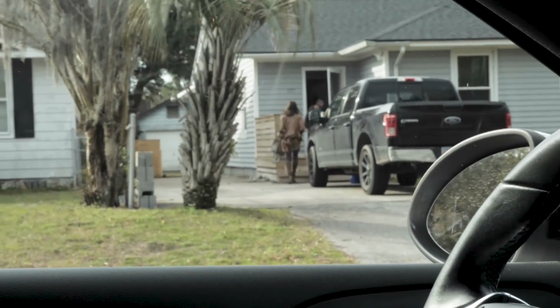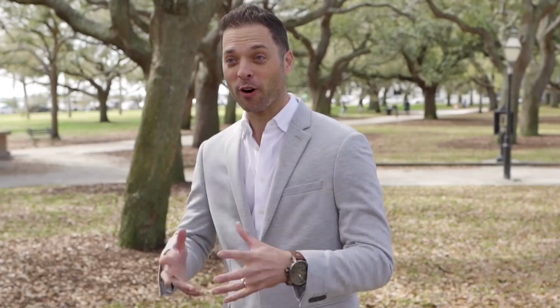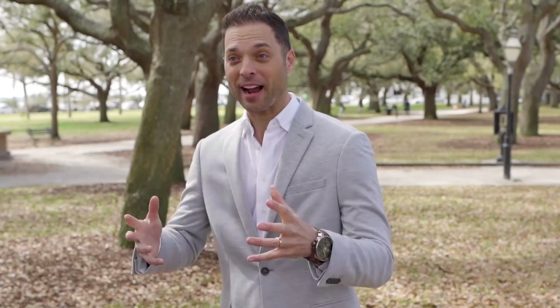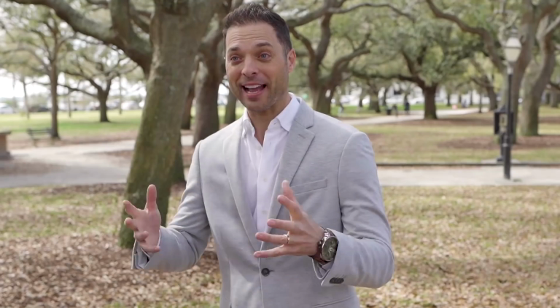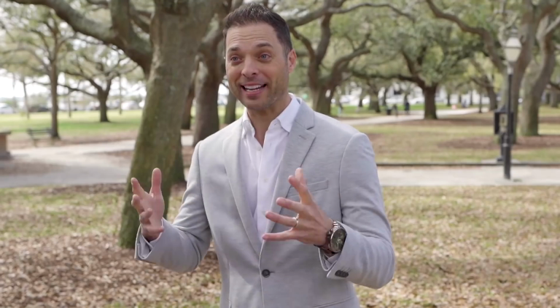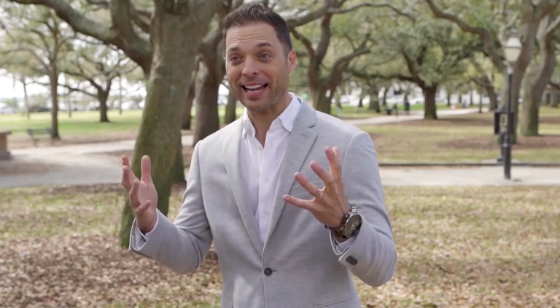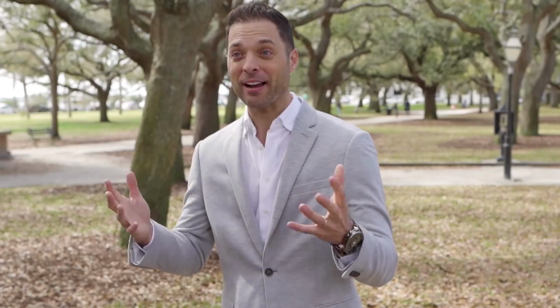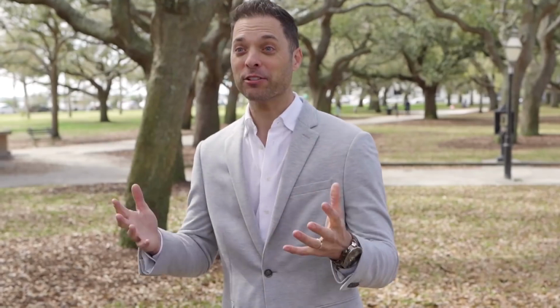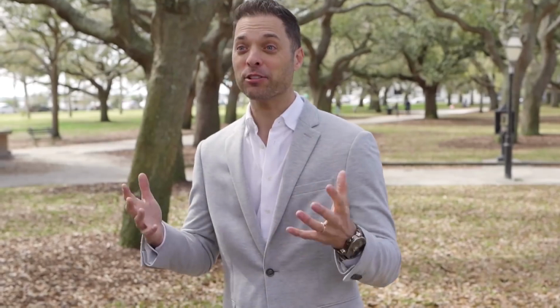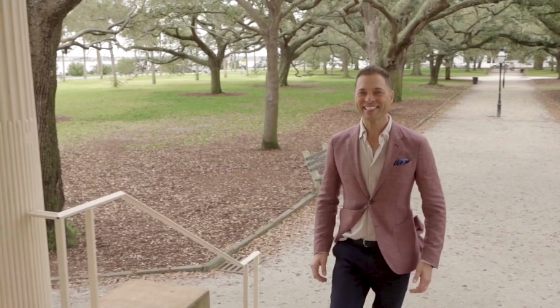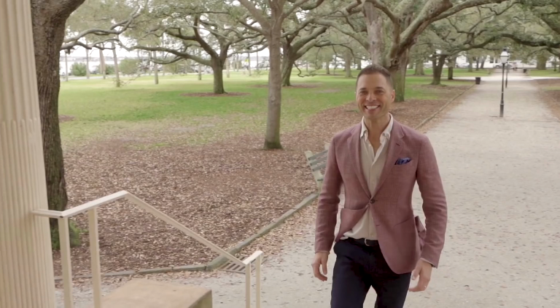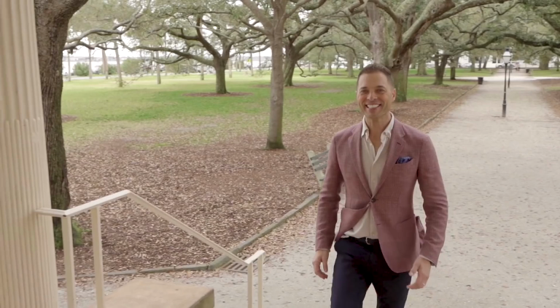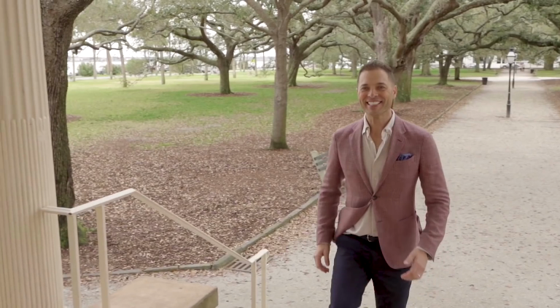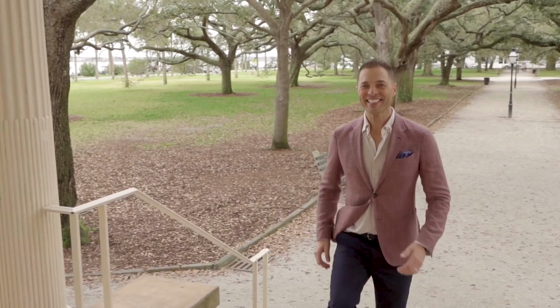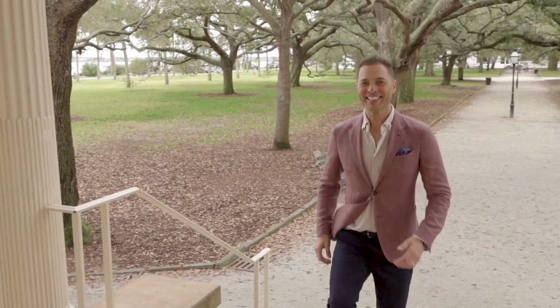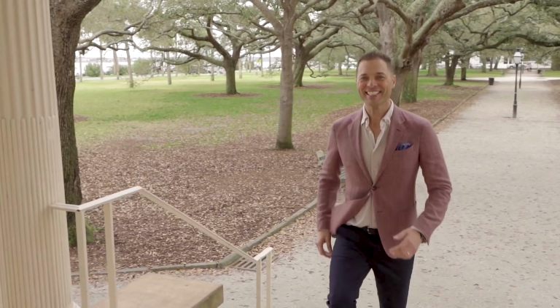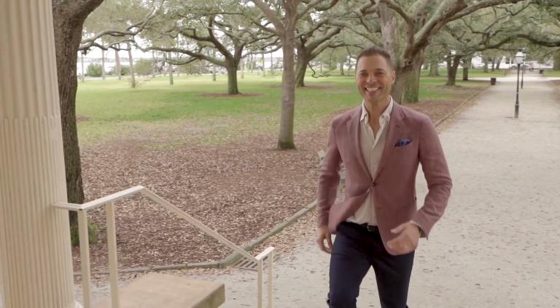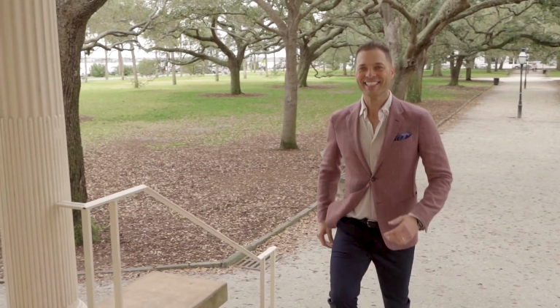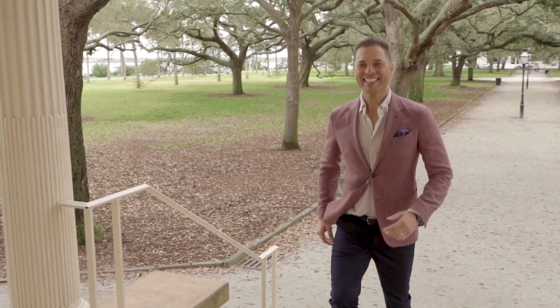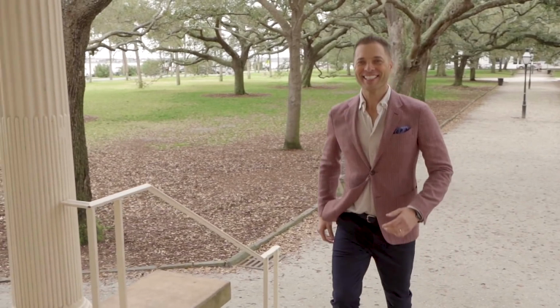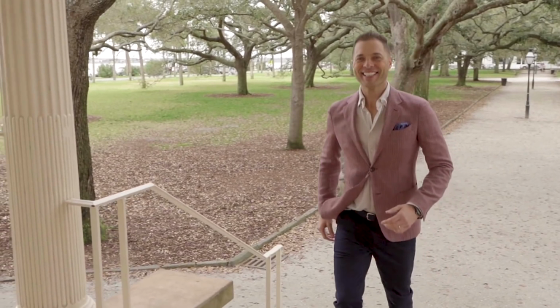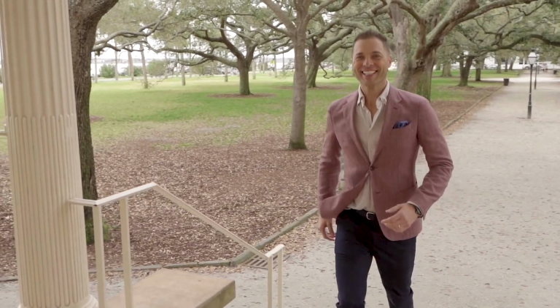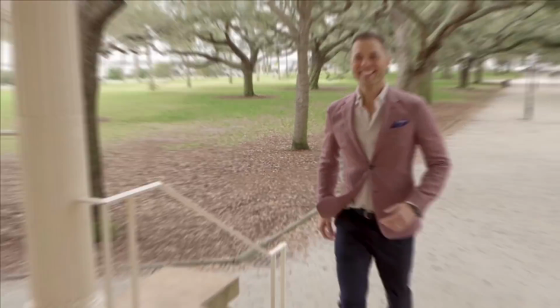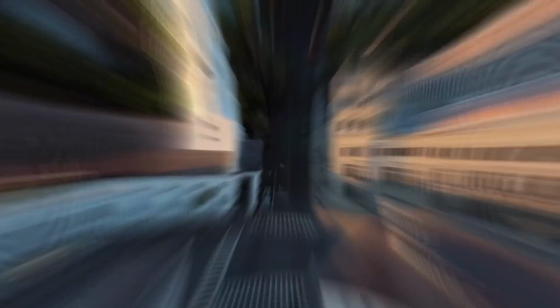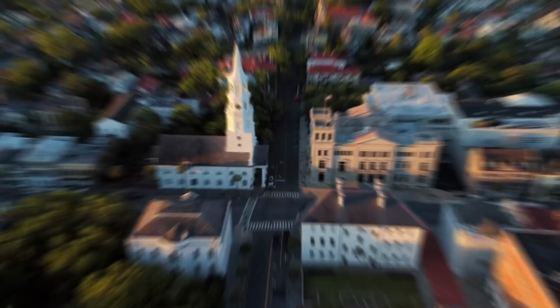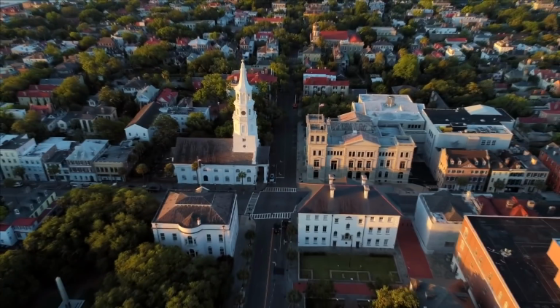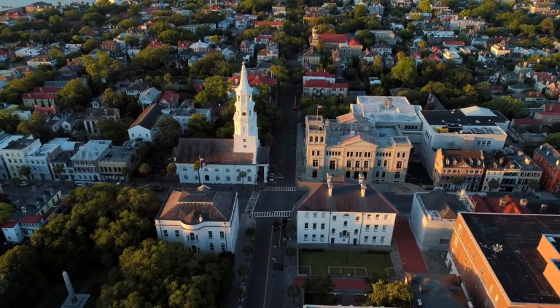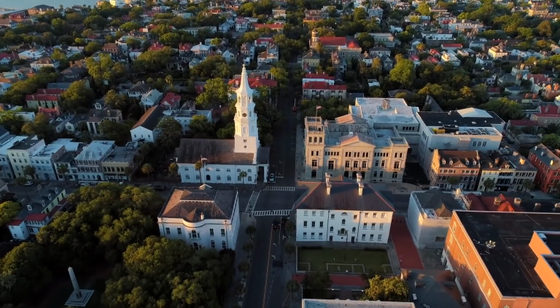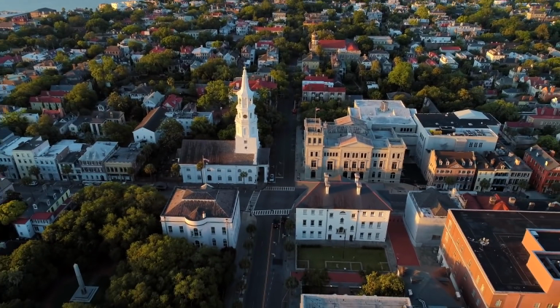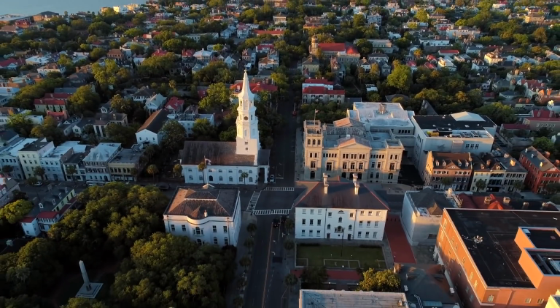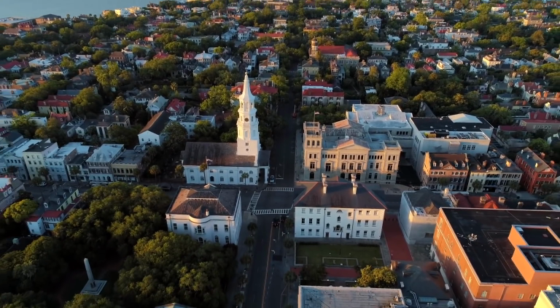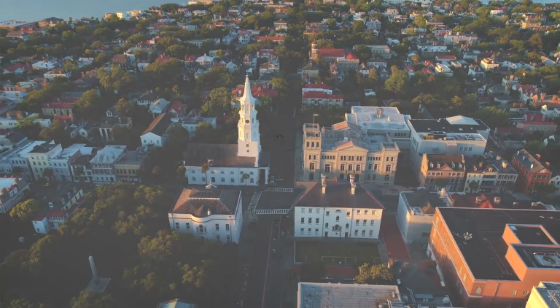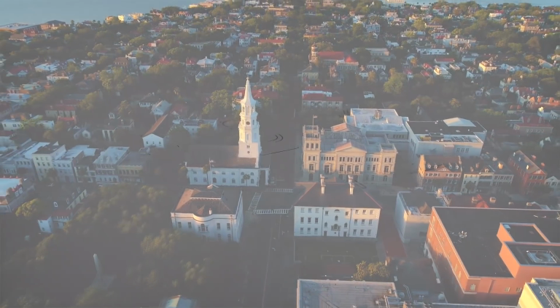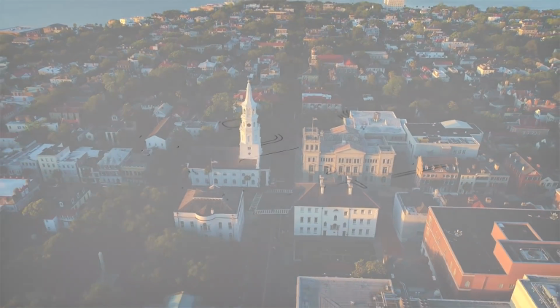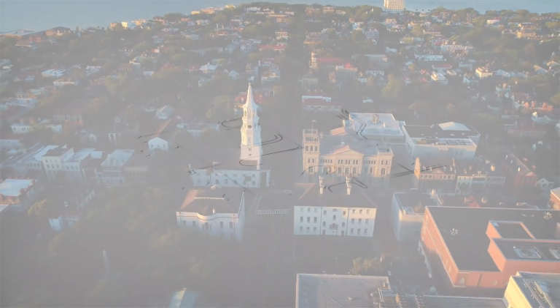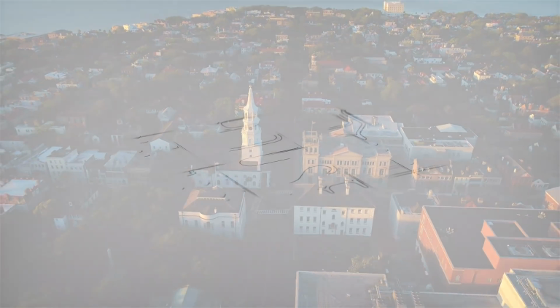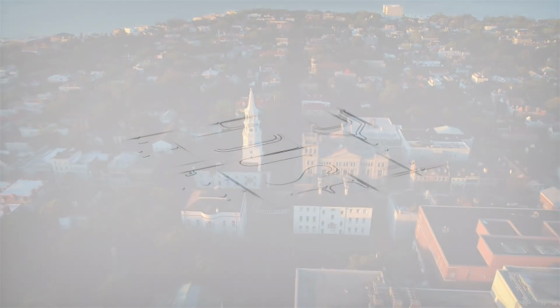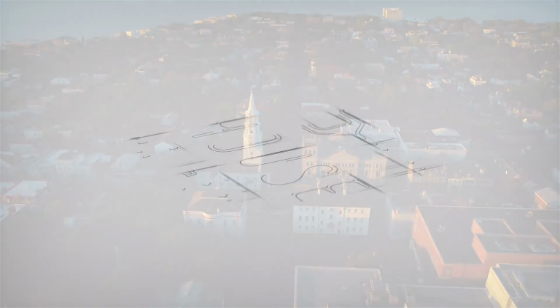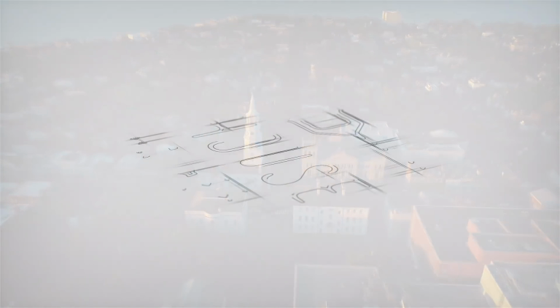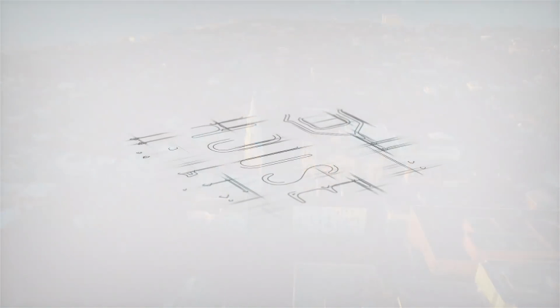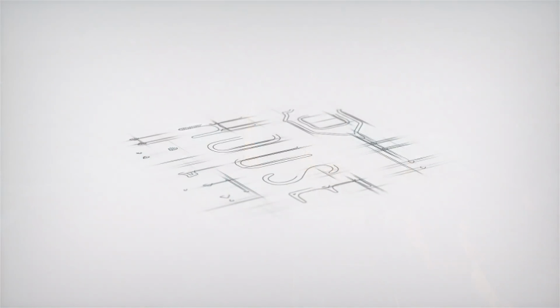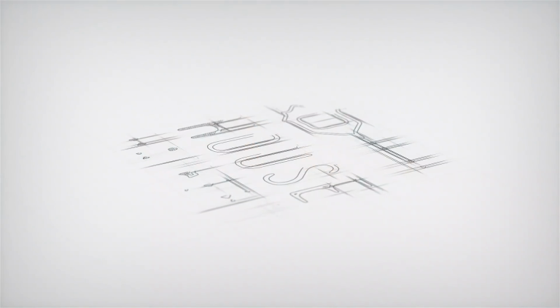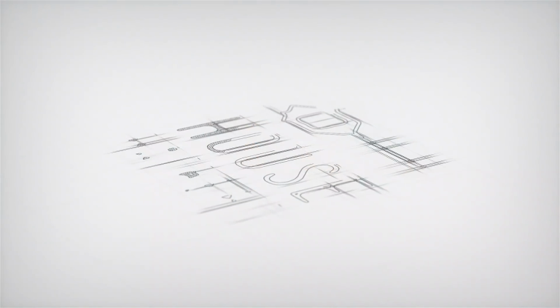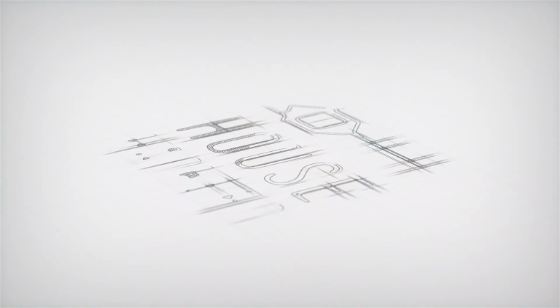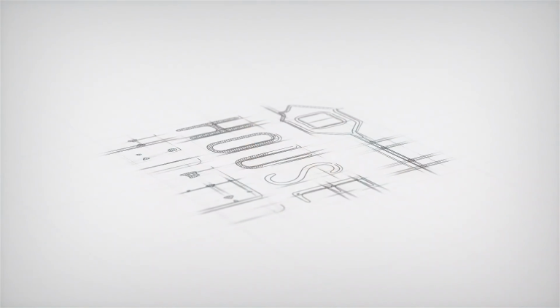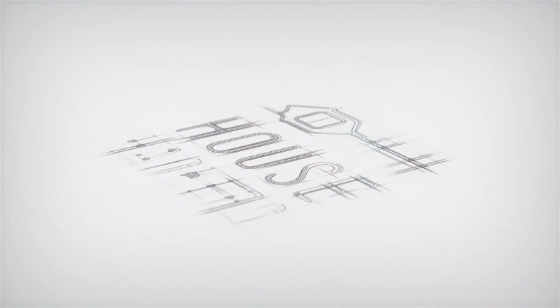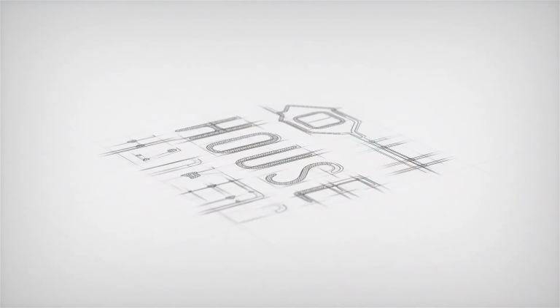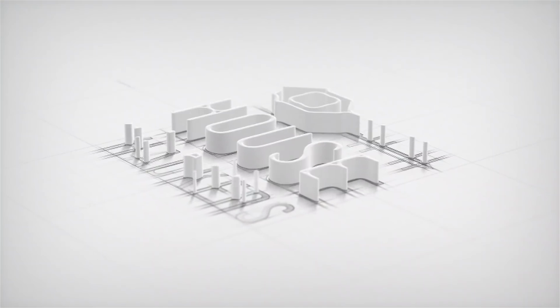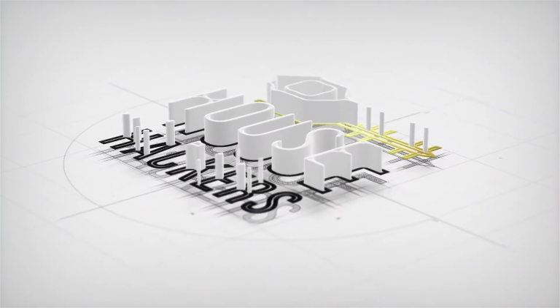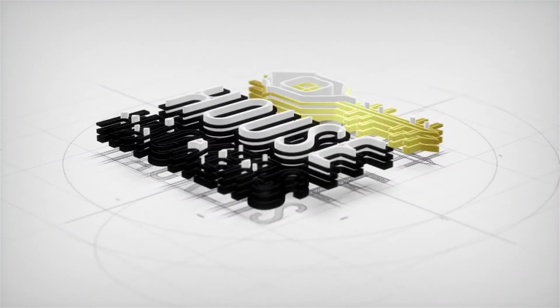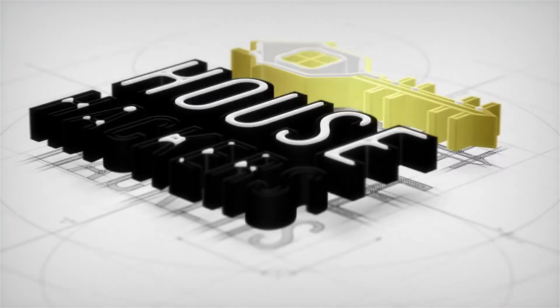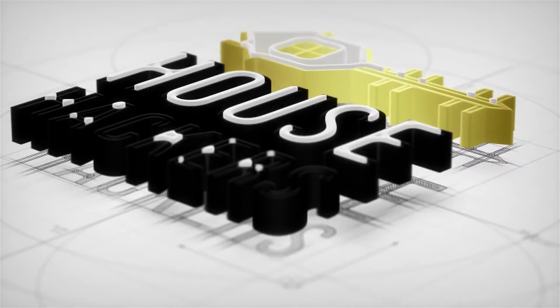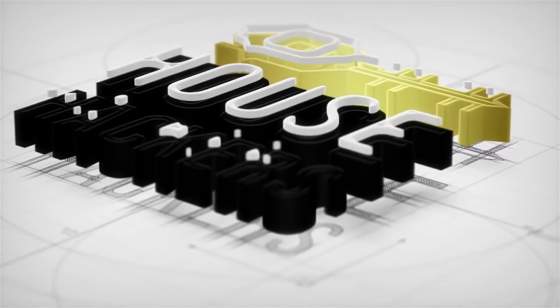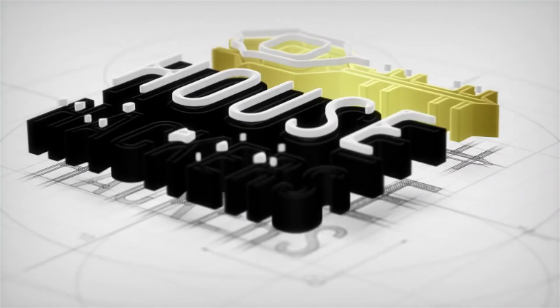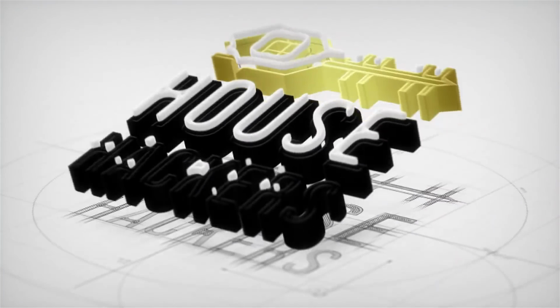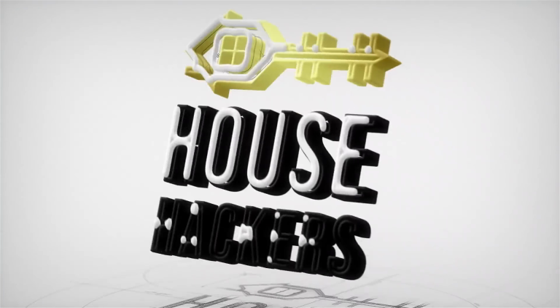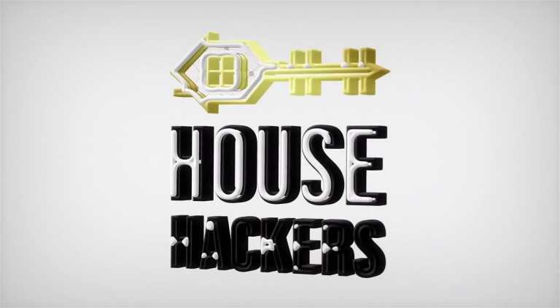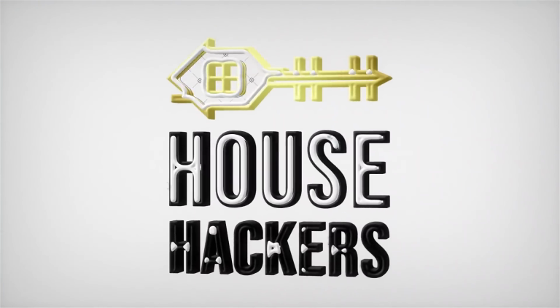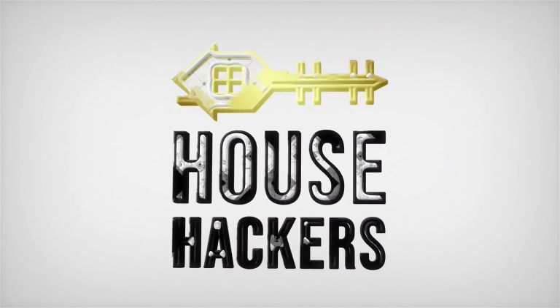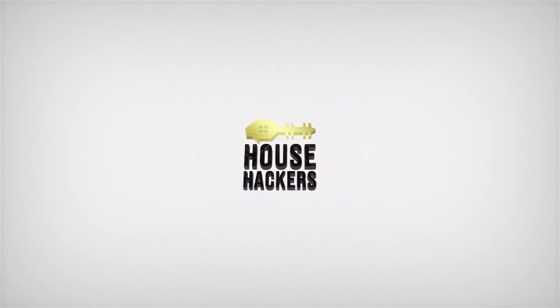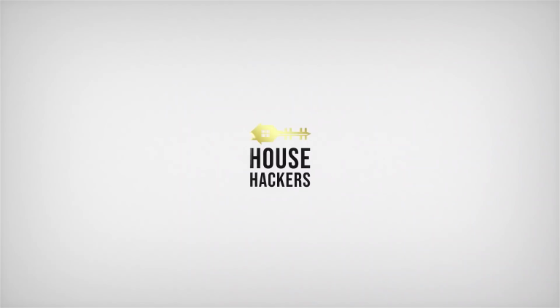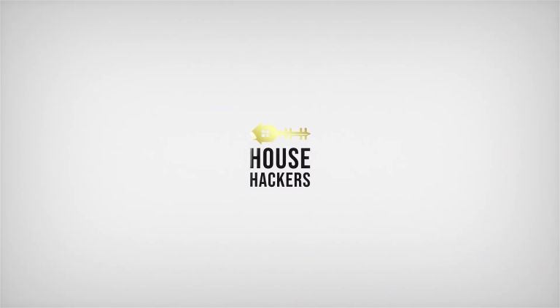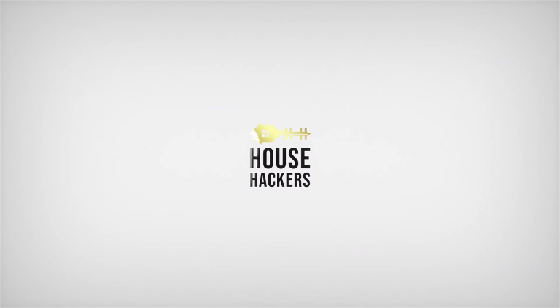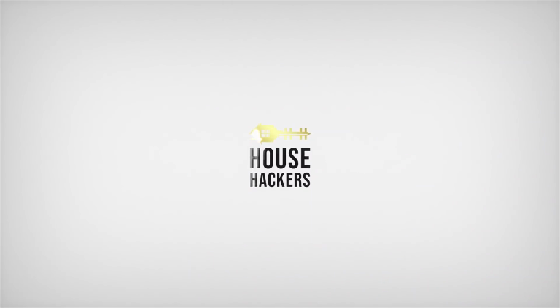Before I announce my new business partner, they will need to prove they have what it takes to become a house hacker. And it's better.